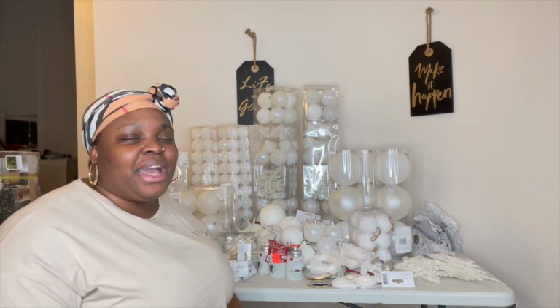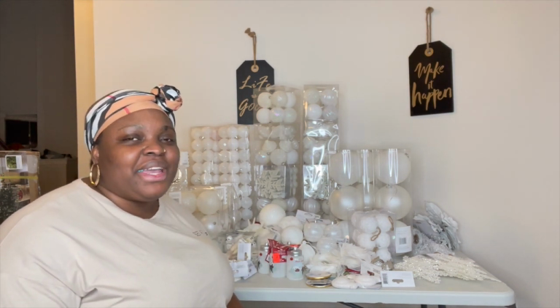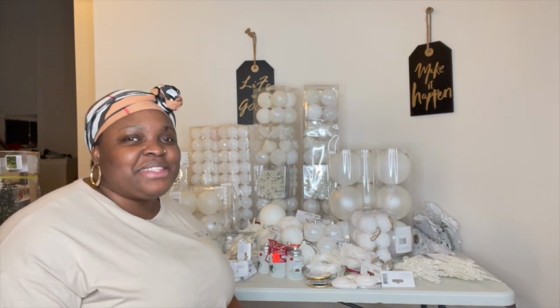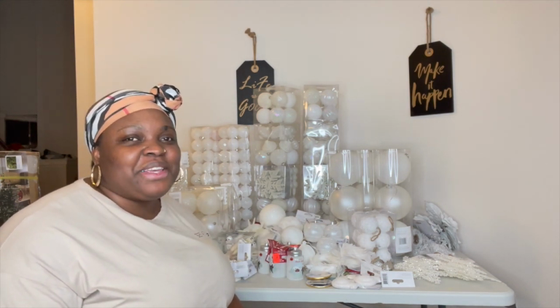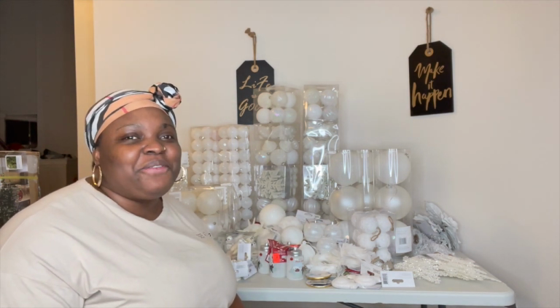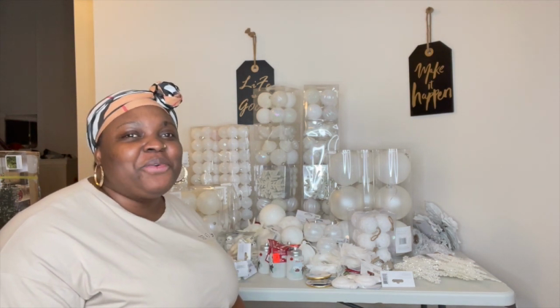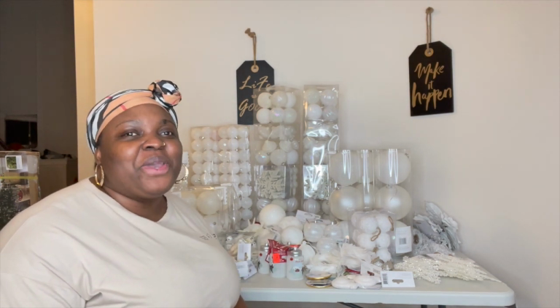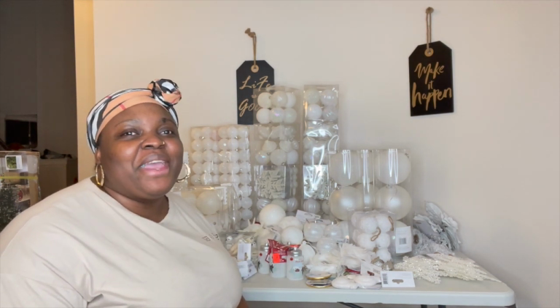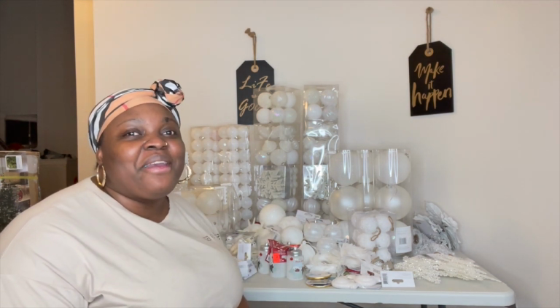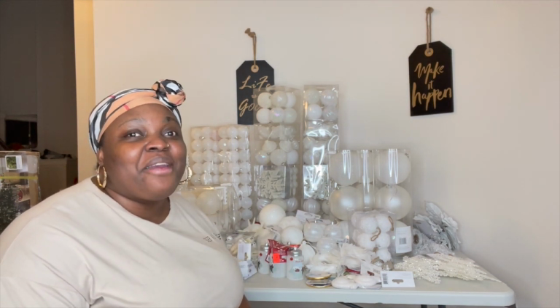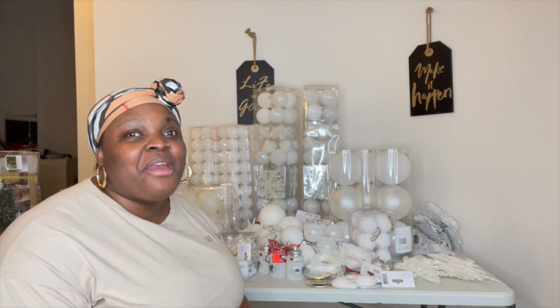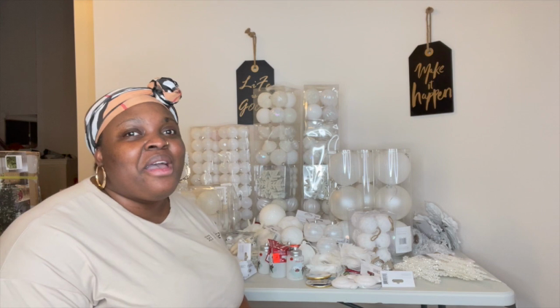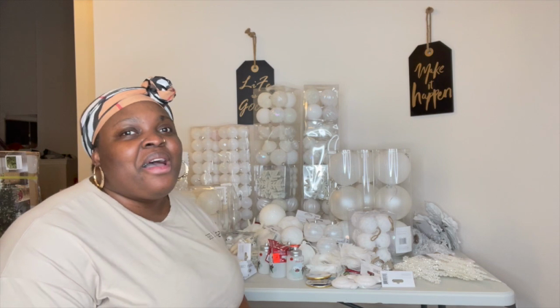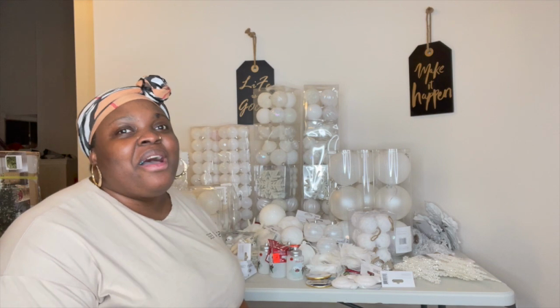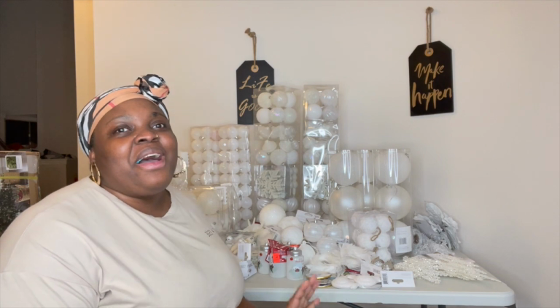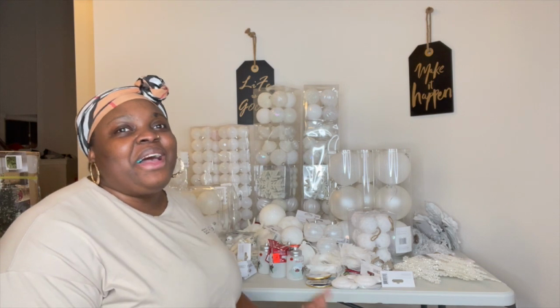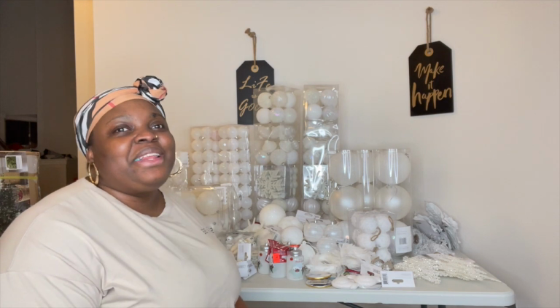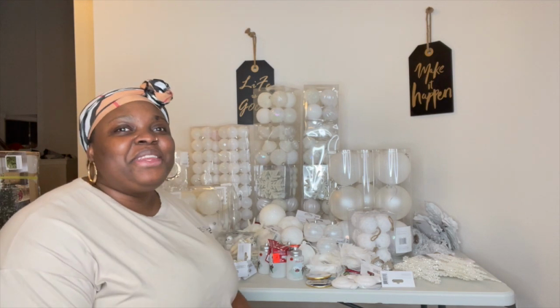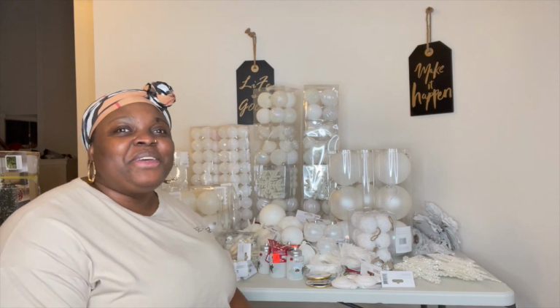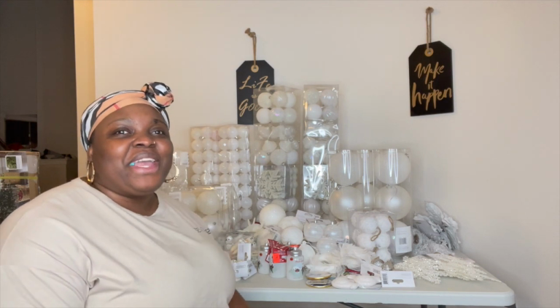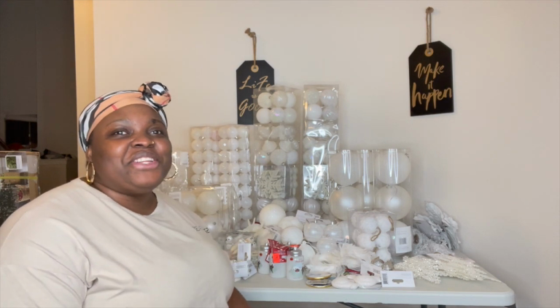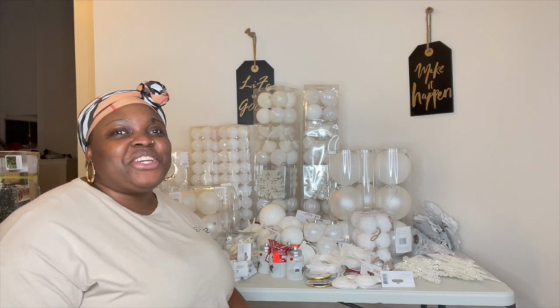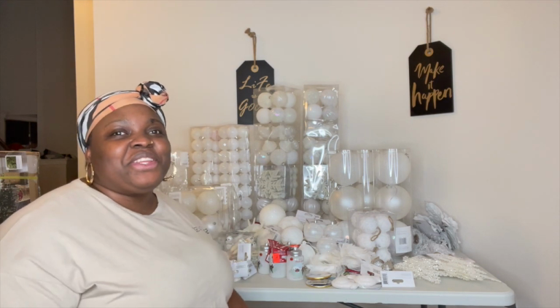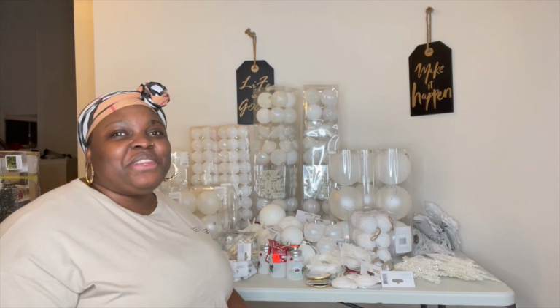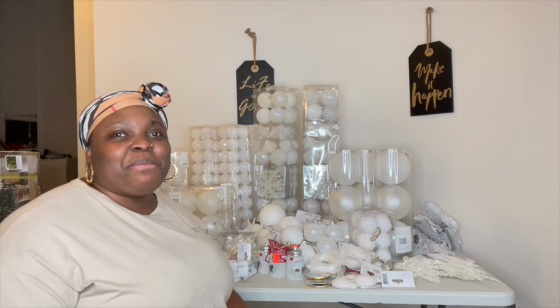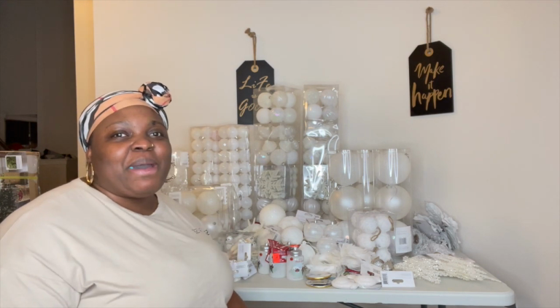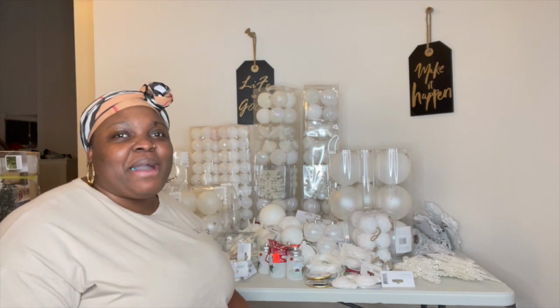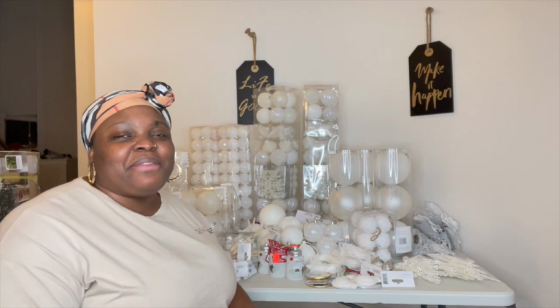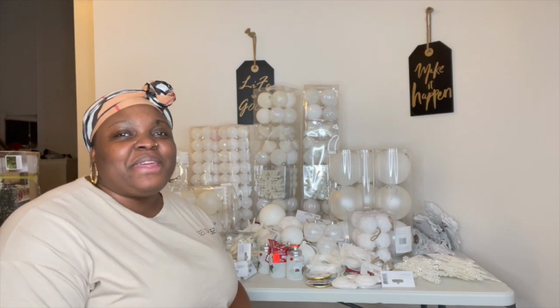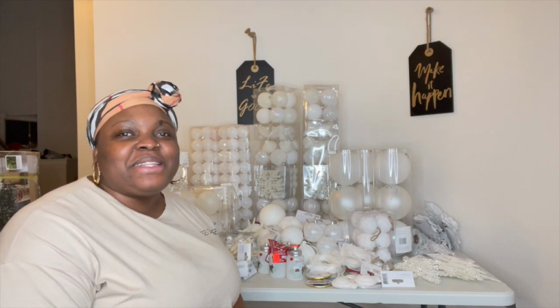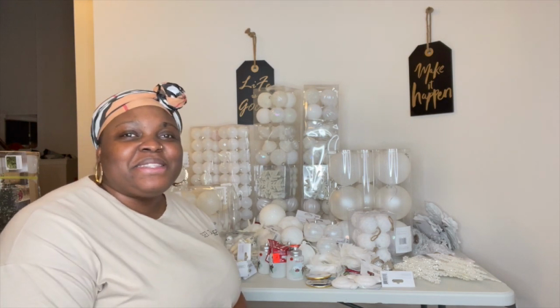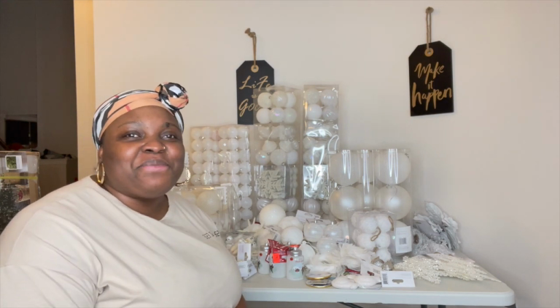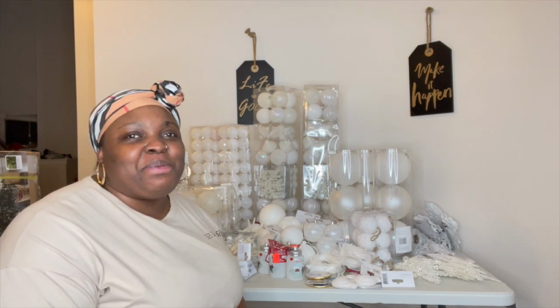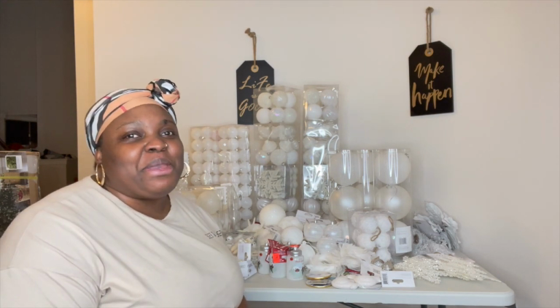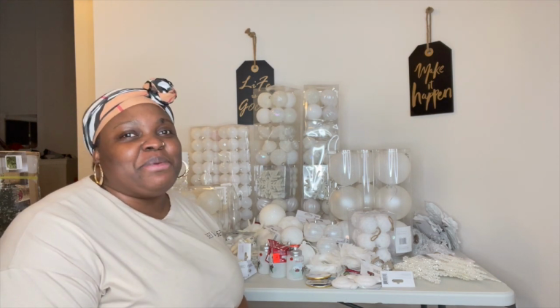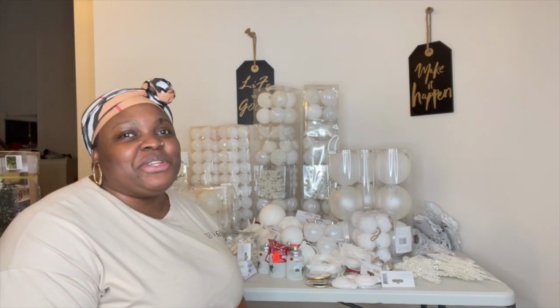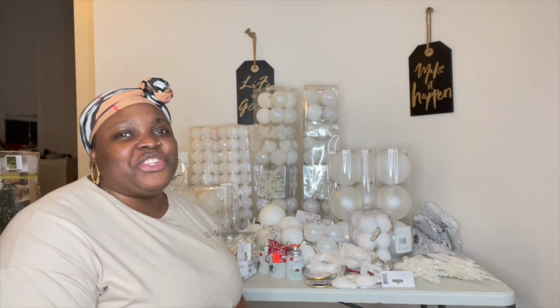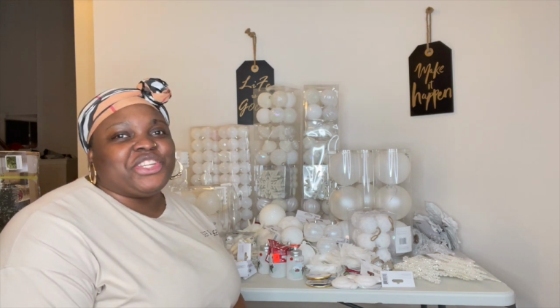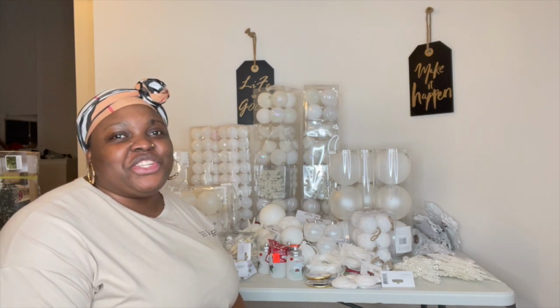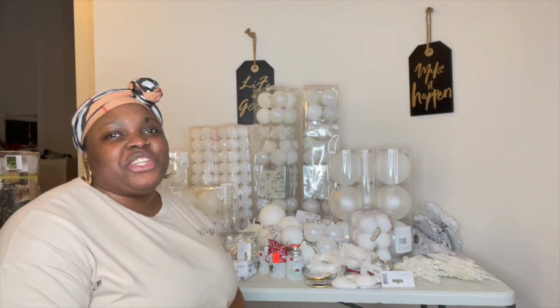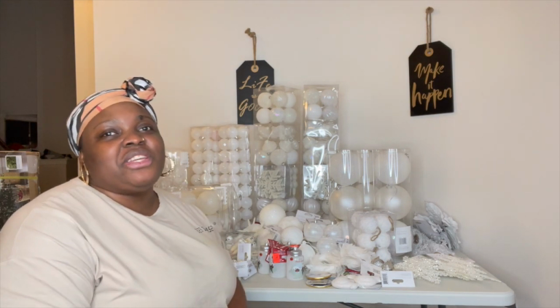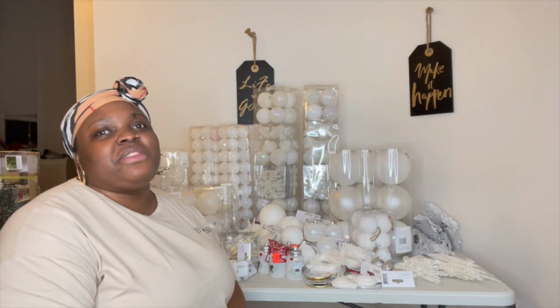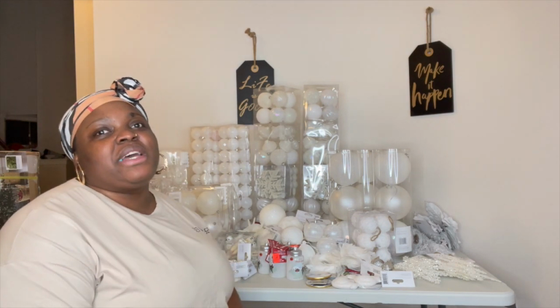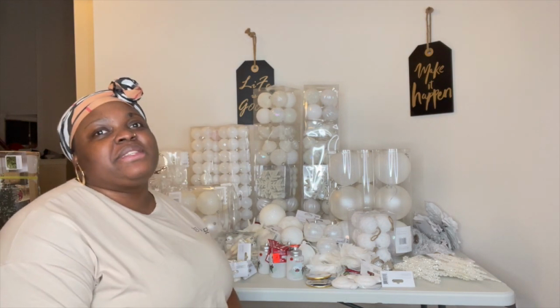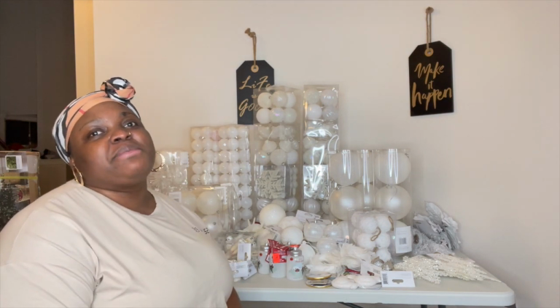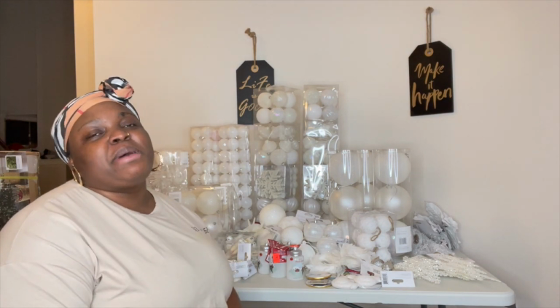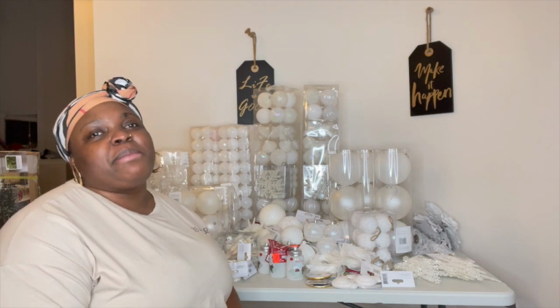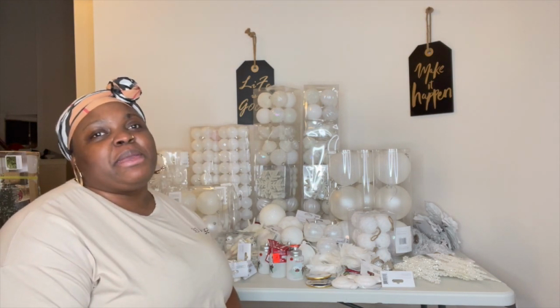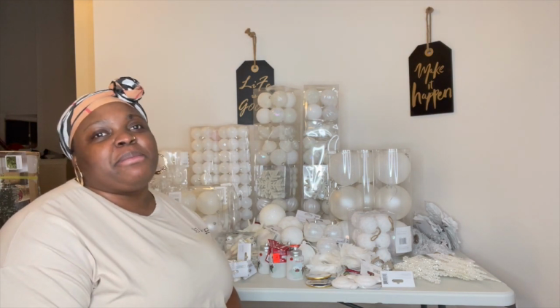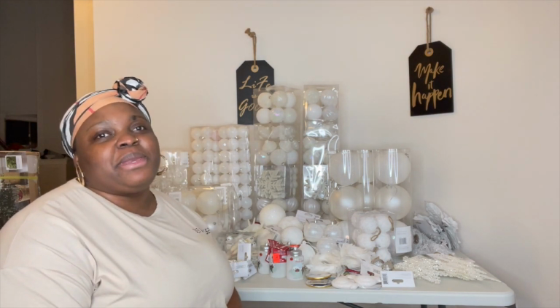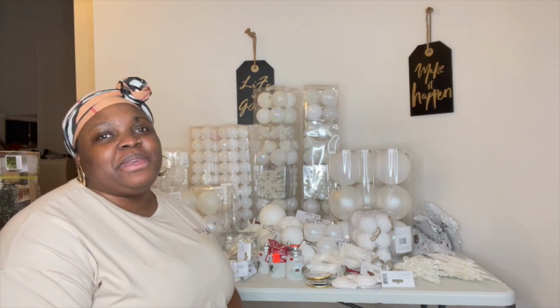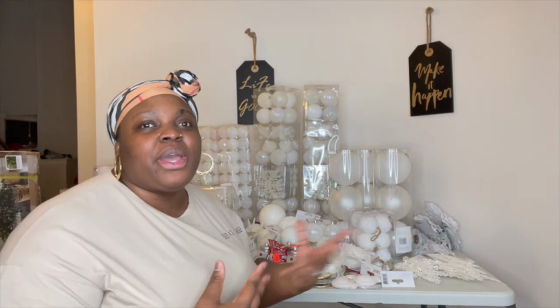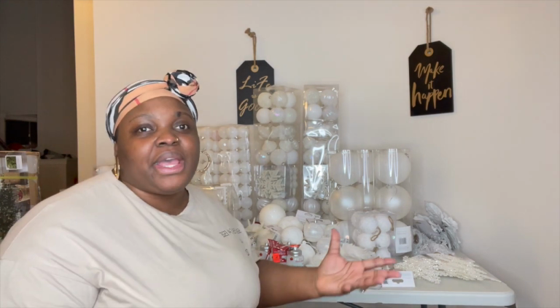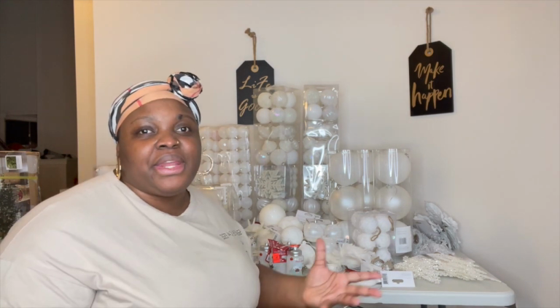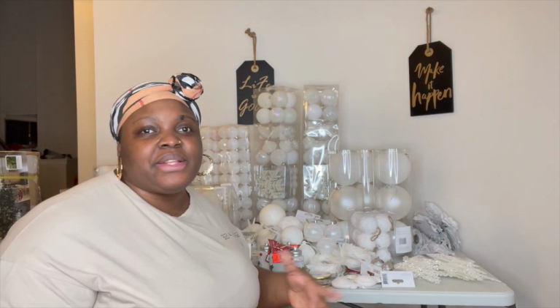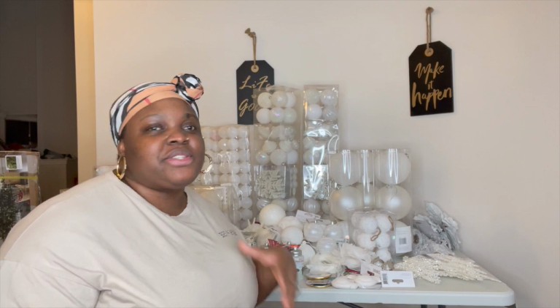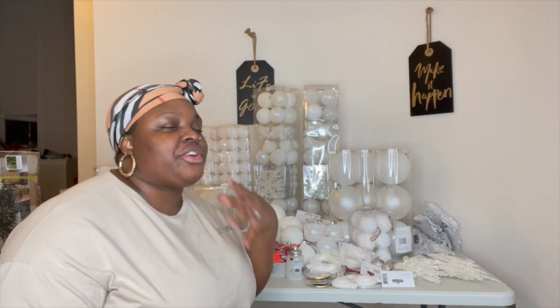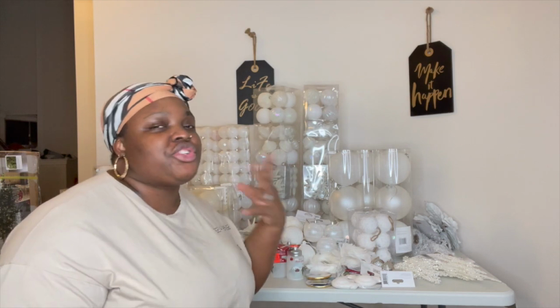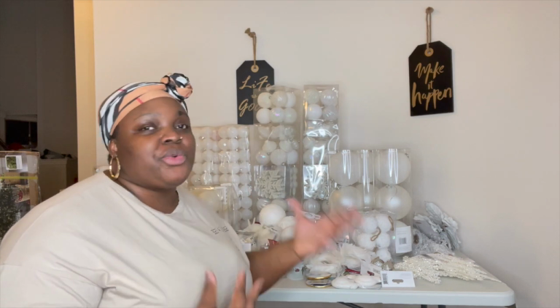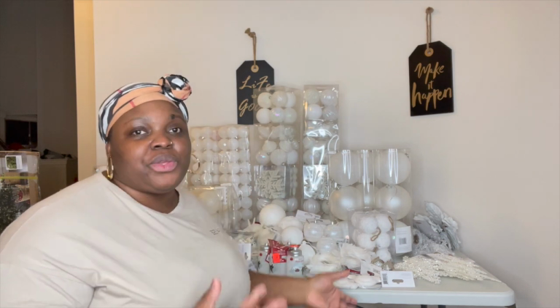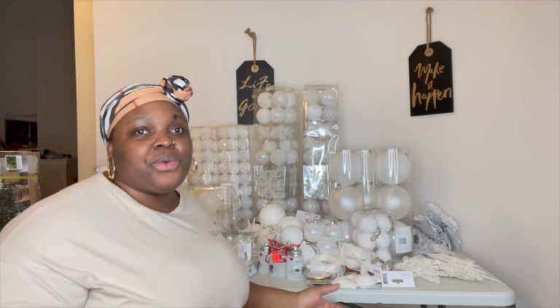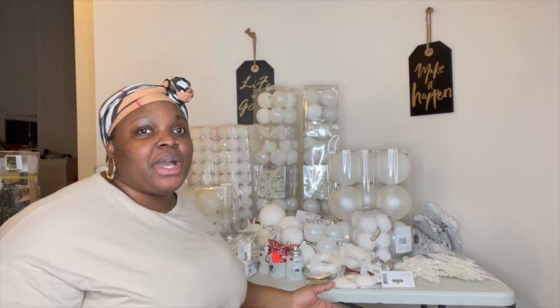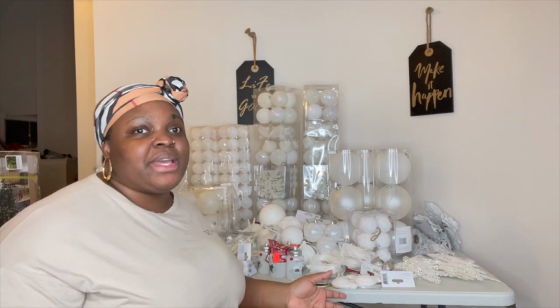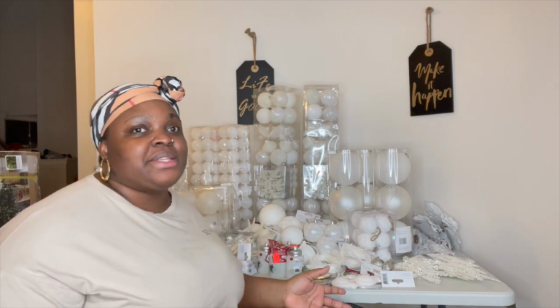Guys, if you hear a little angel in the back, that's baby Gigi — that's my baby — and I'll start showing you guys what I picked up.